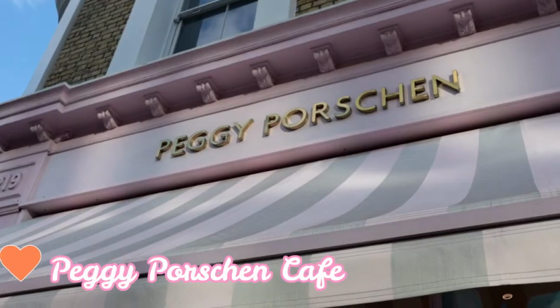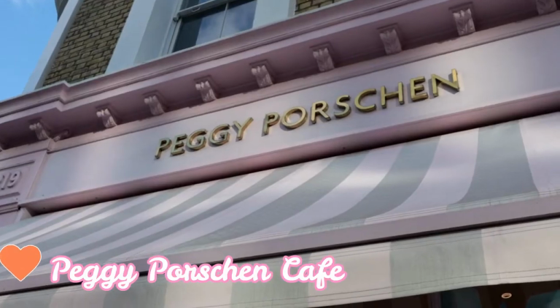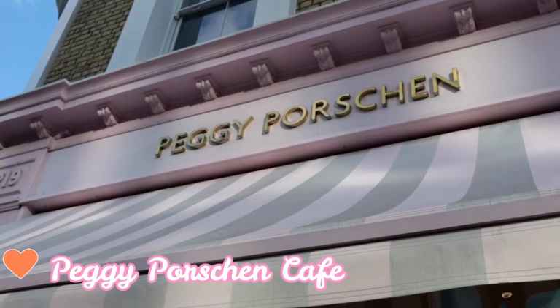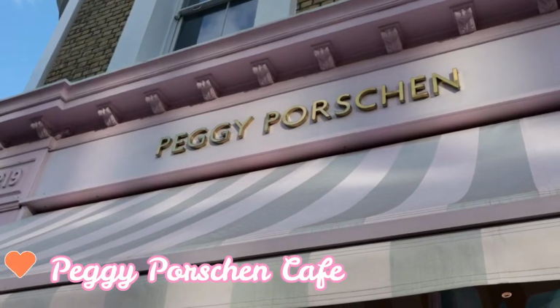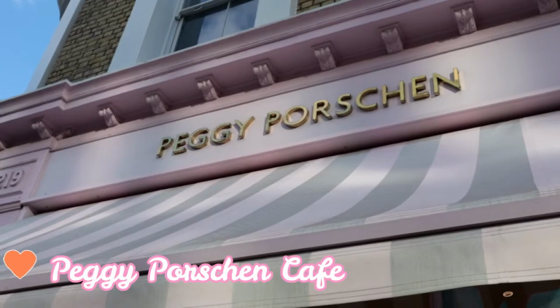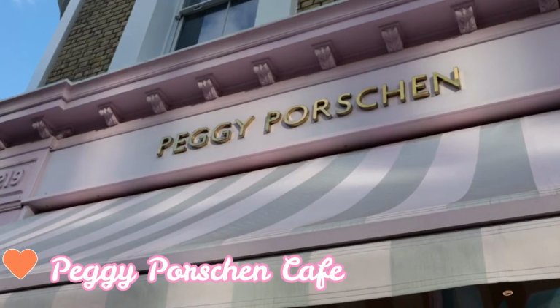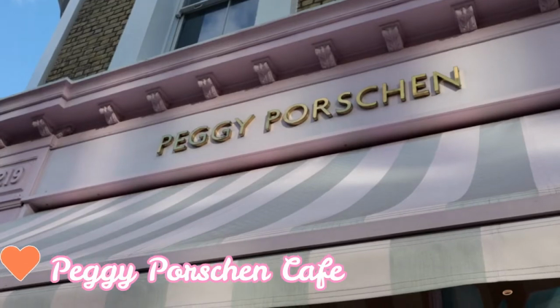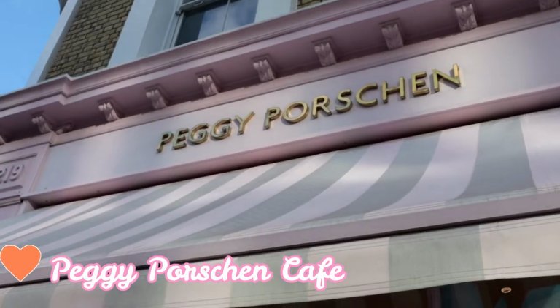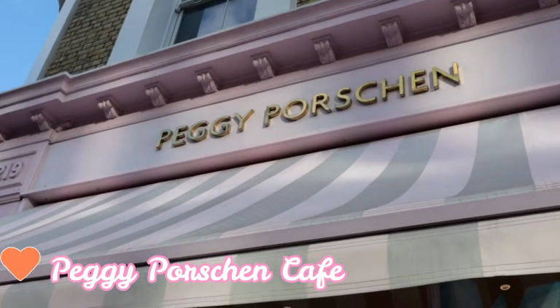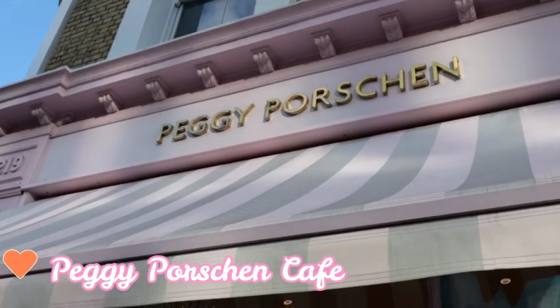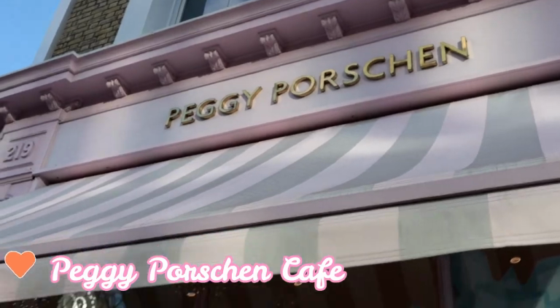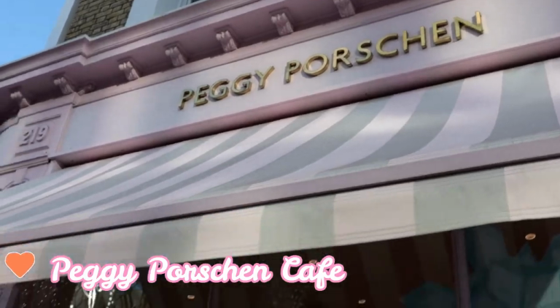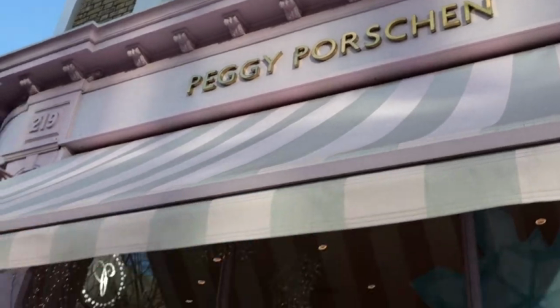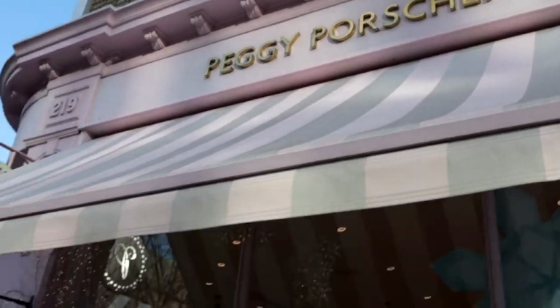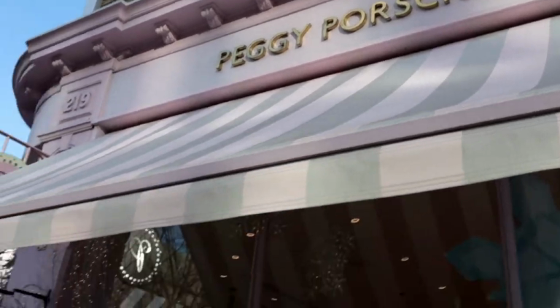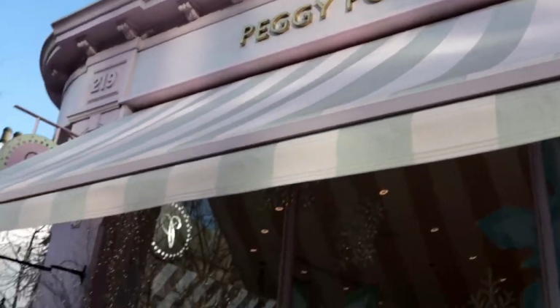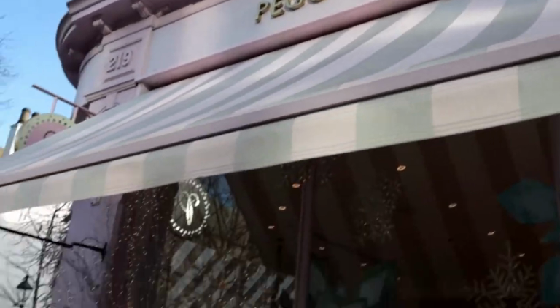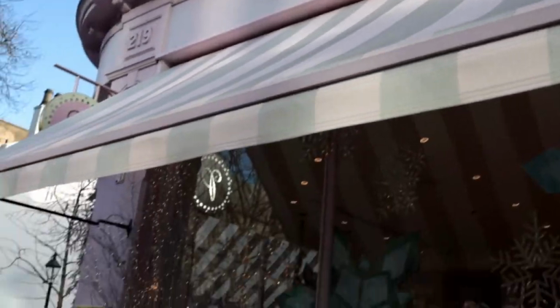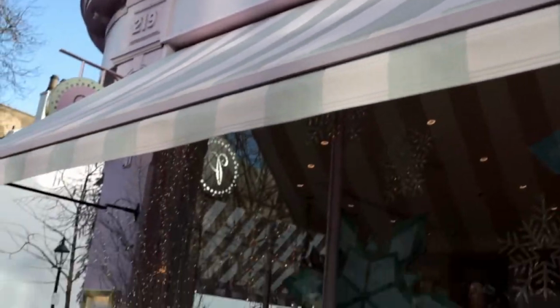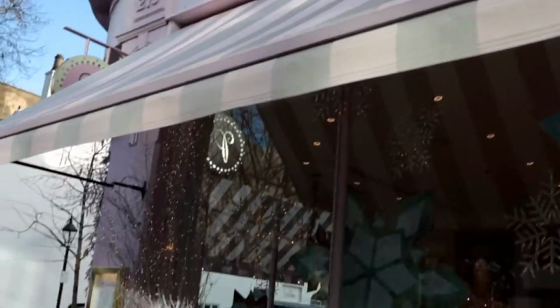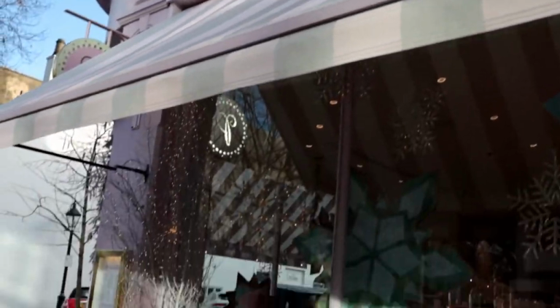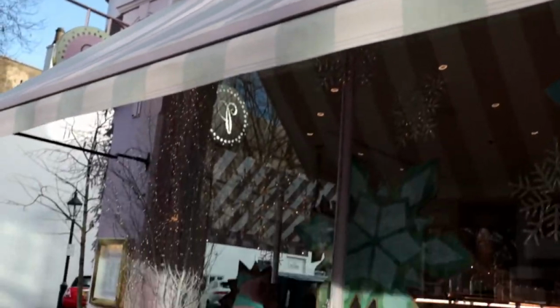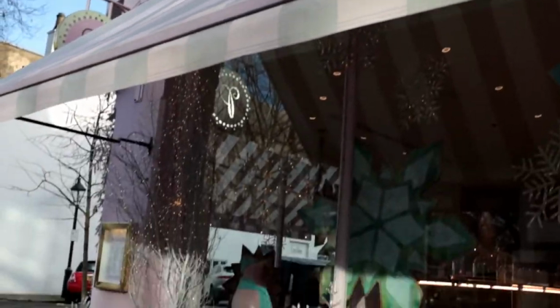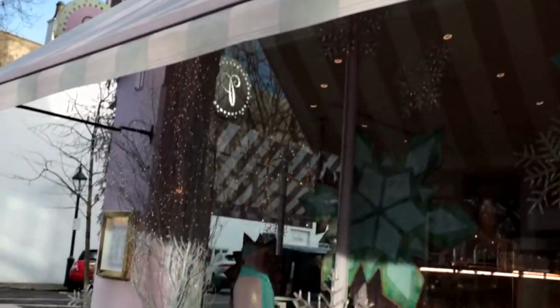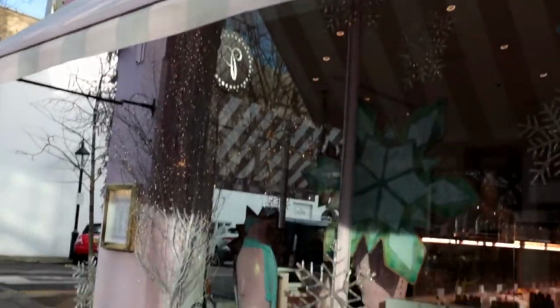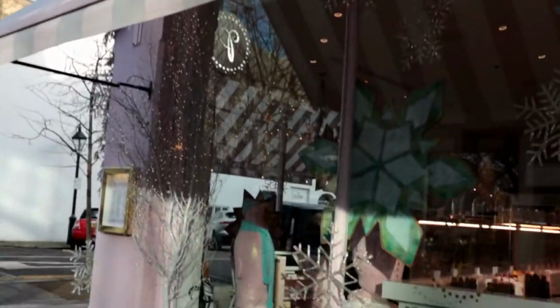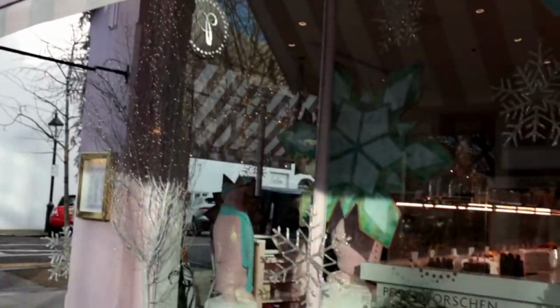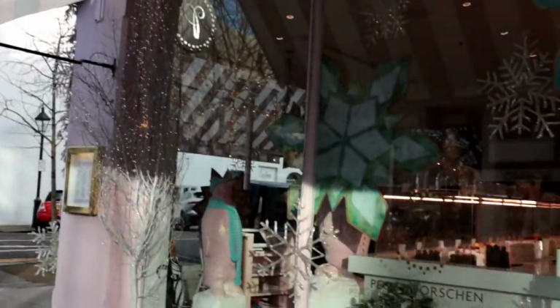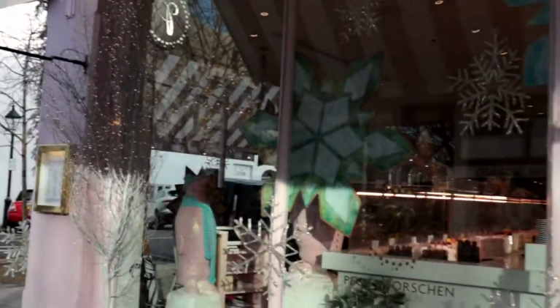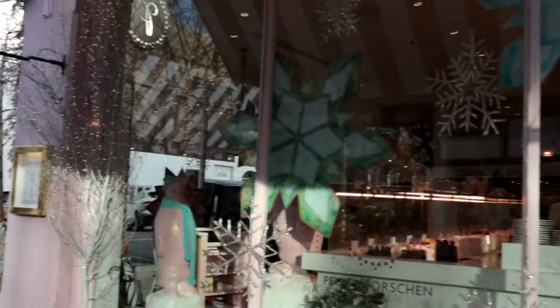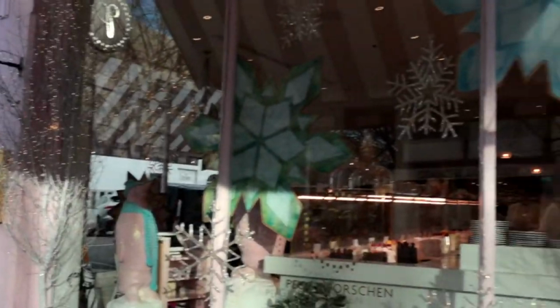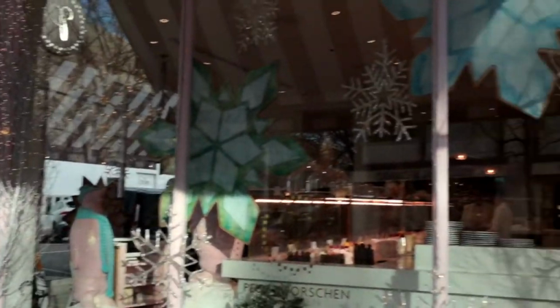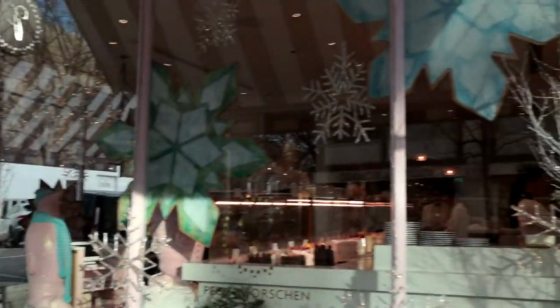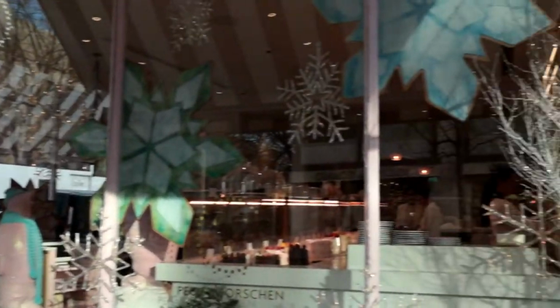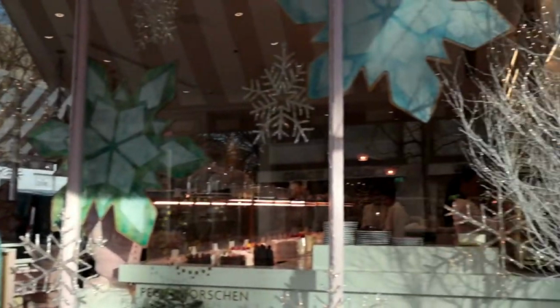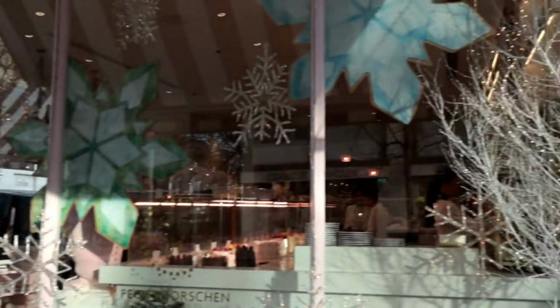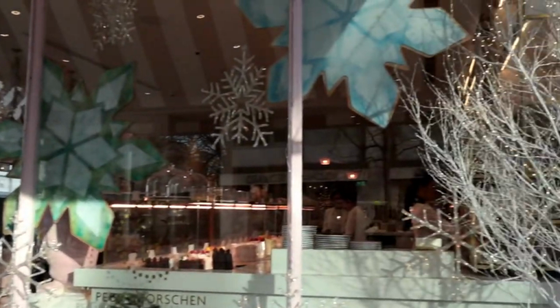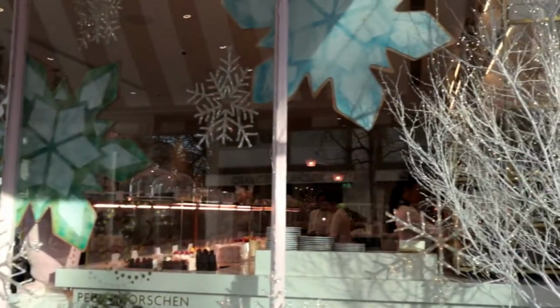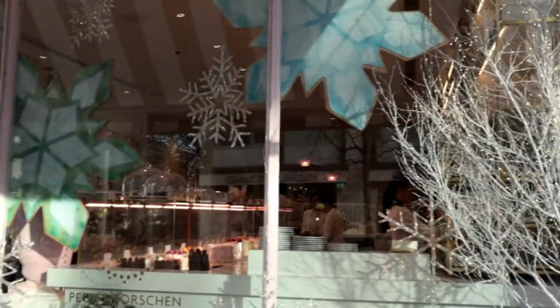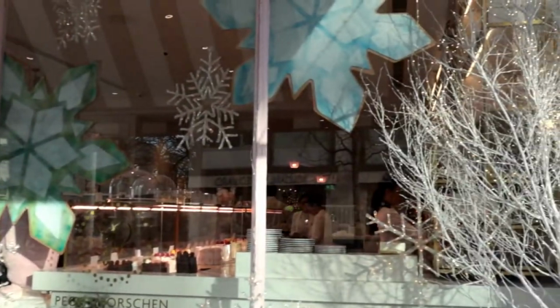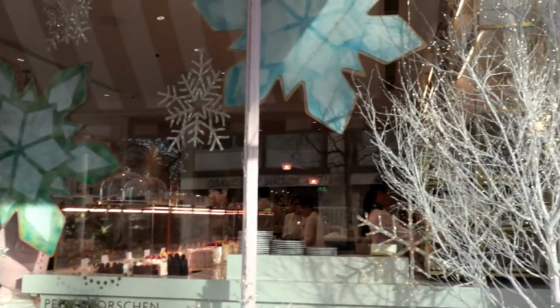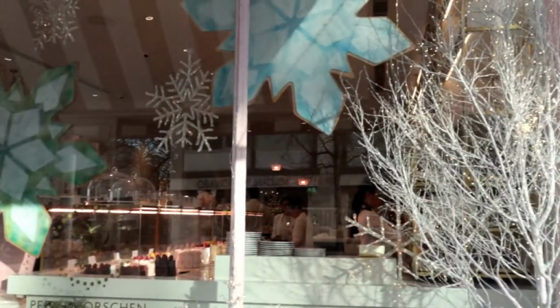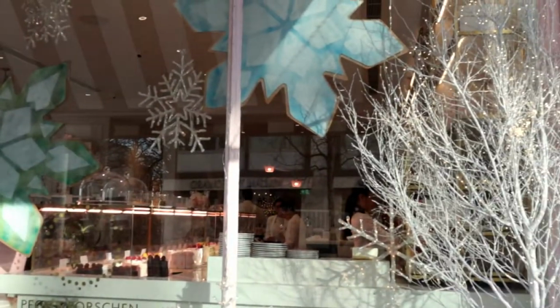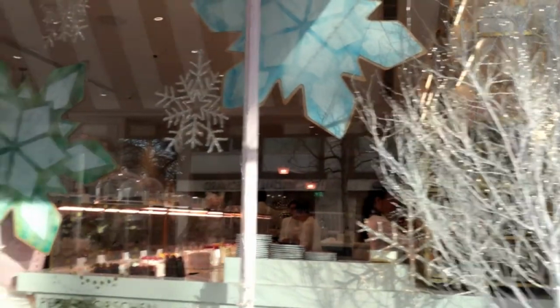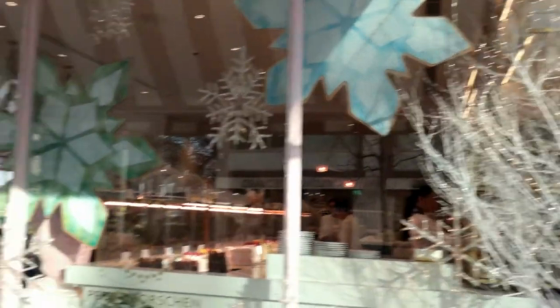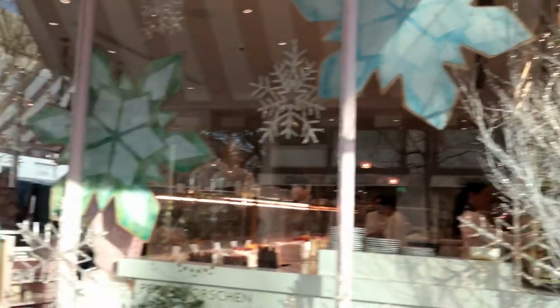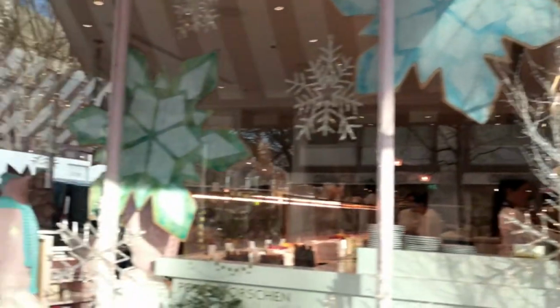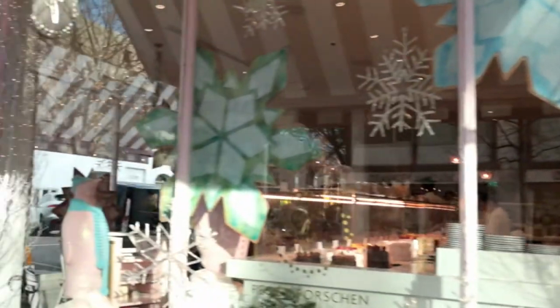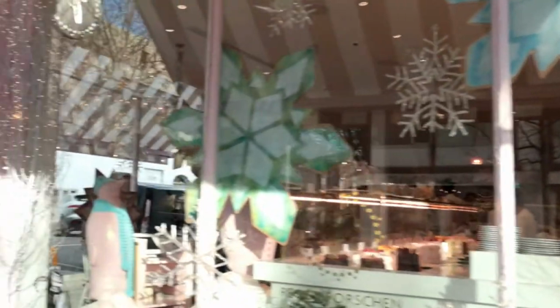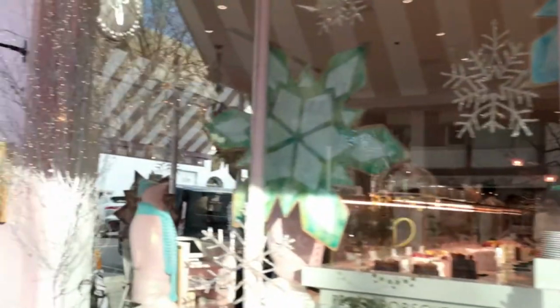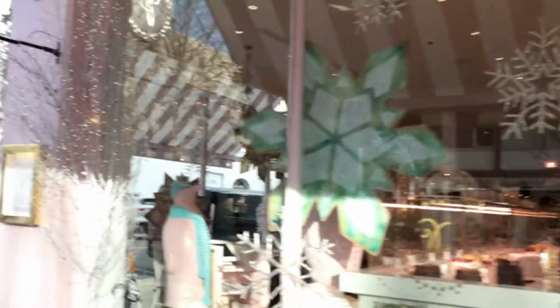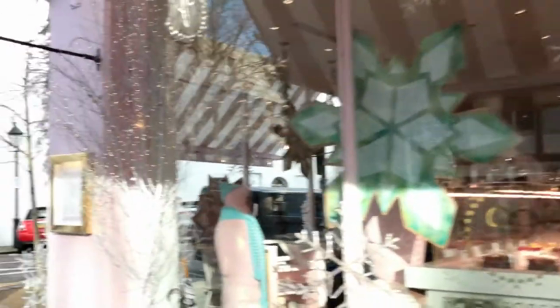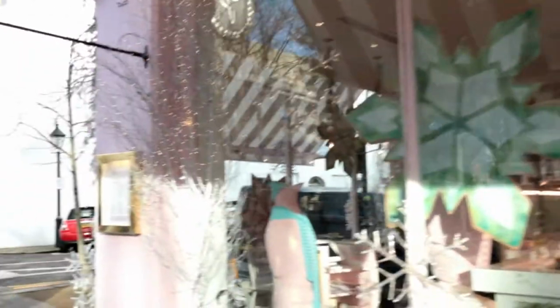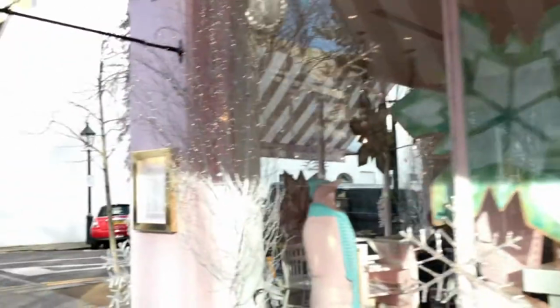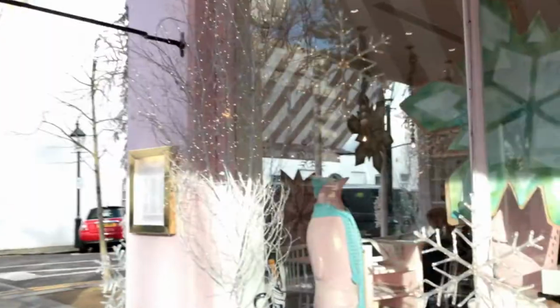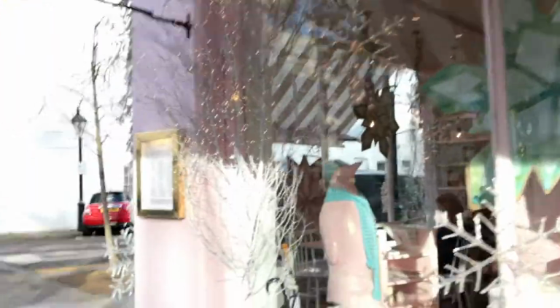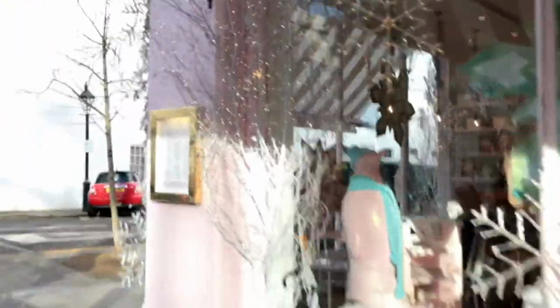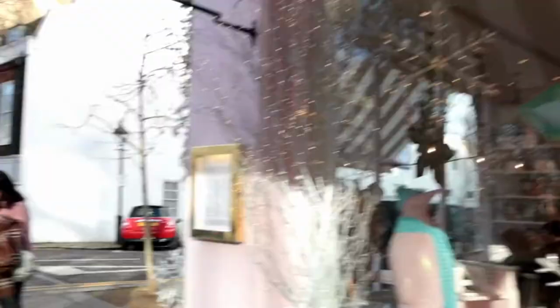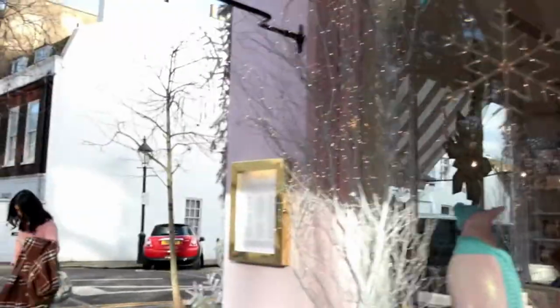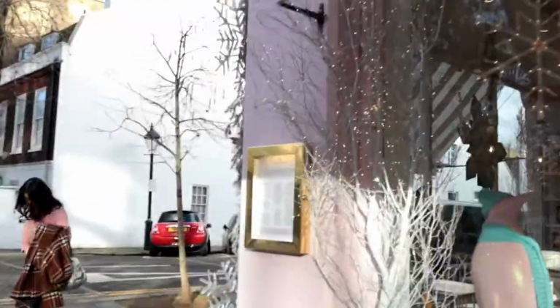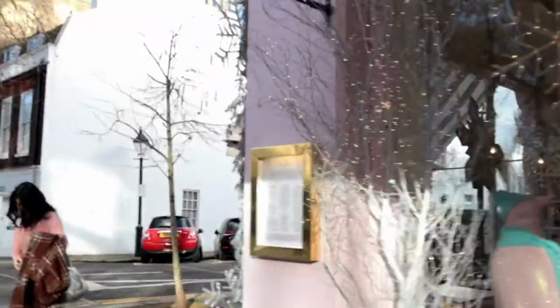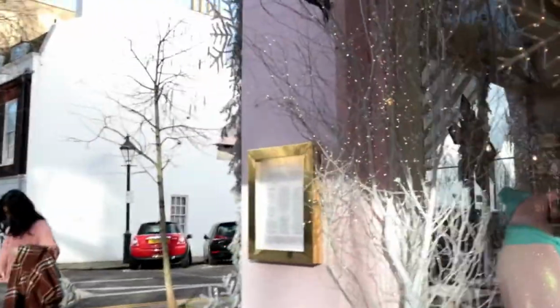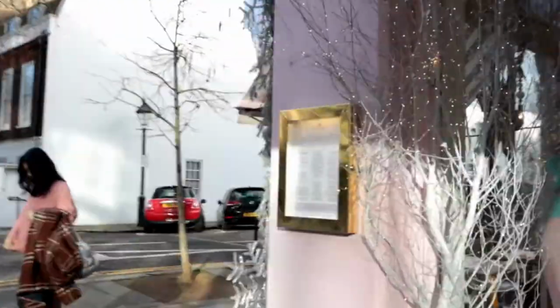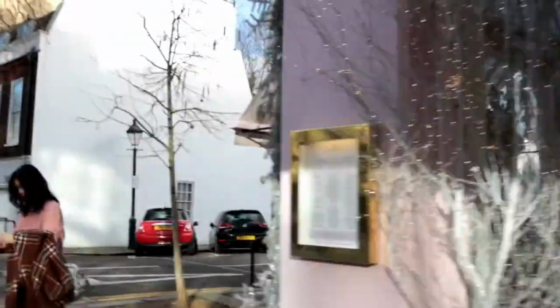Oh my god guys, we are here at Peggy Portion! It's so cute! Oh my god, let's go, let's go!